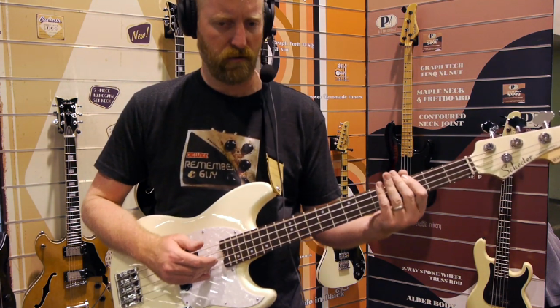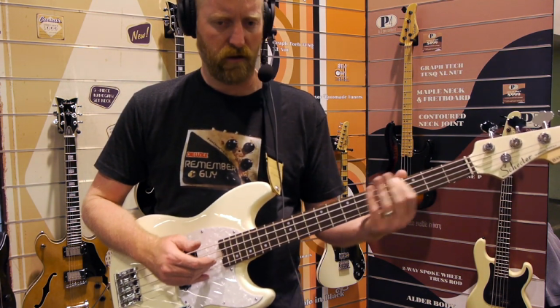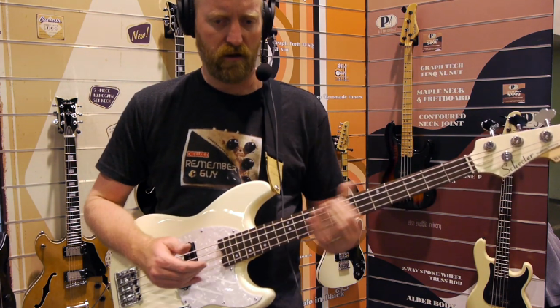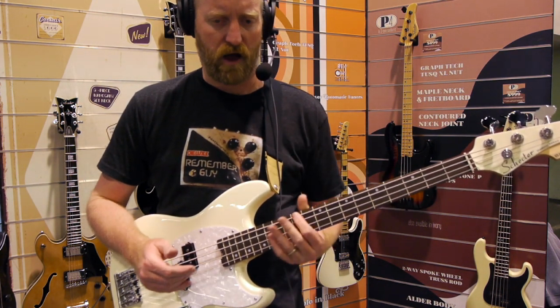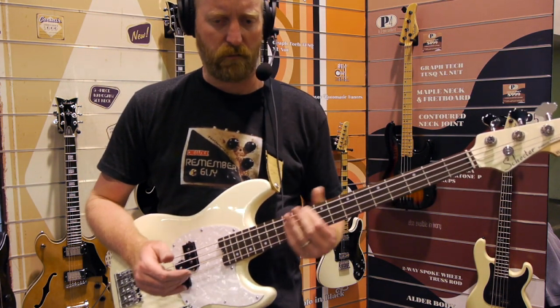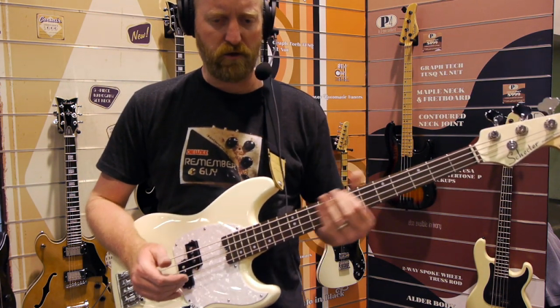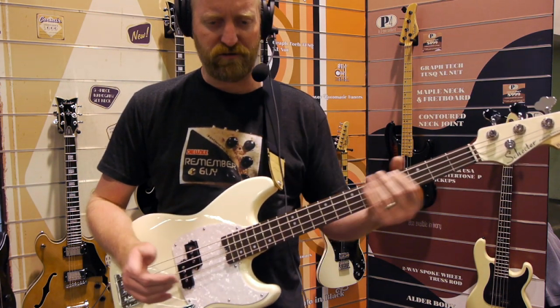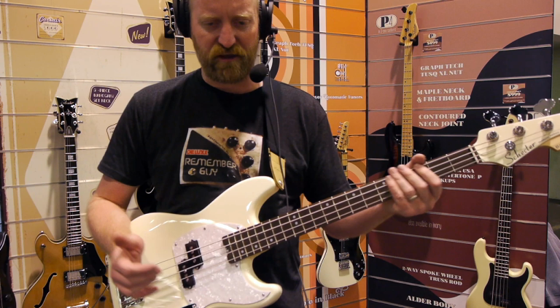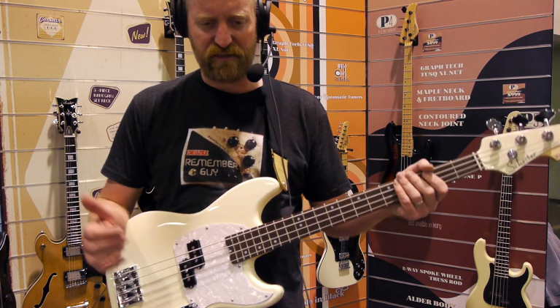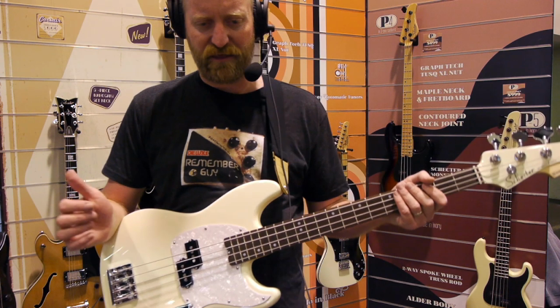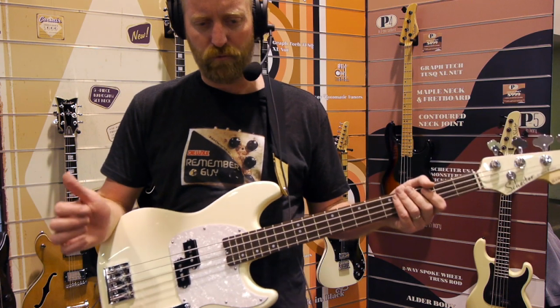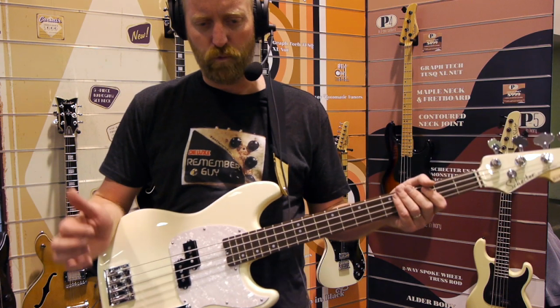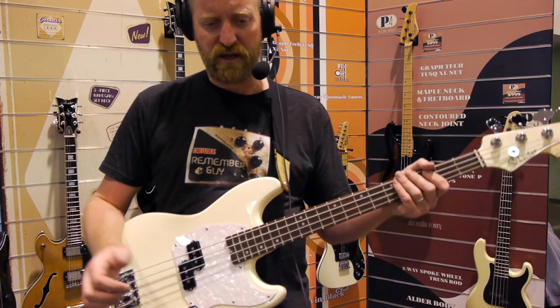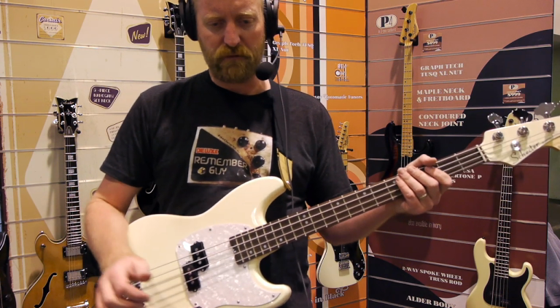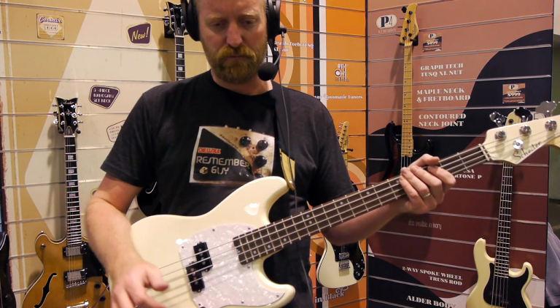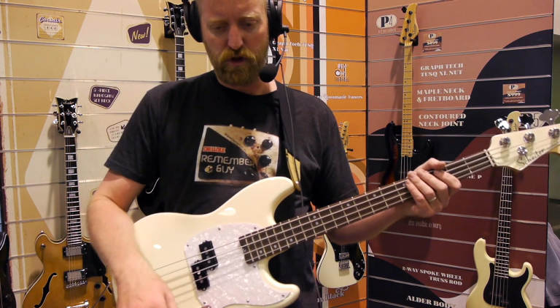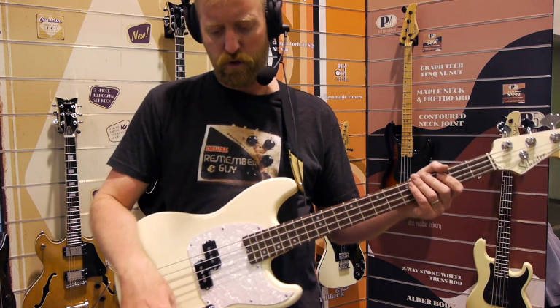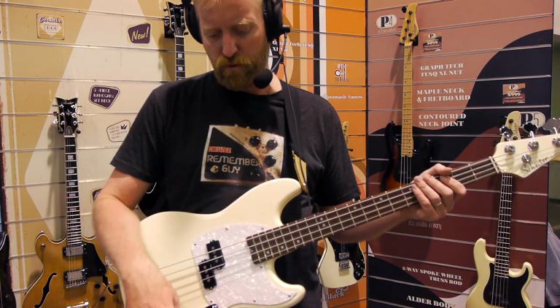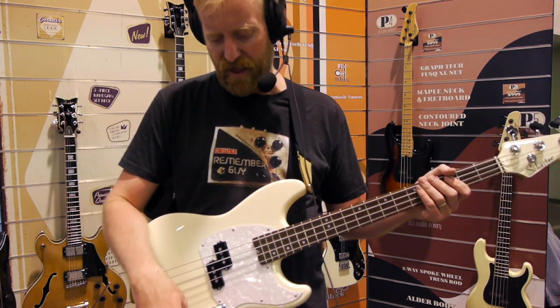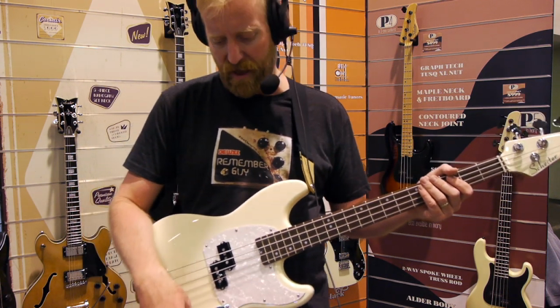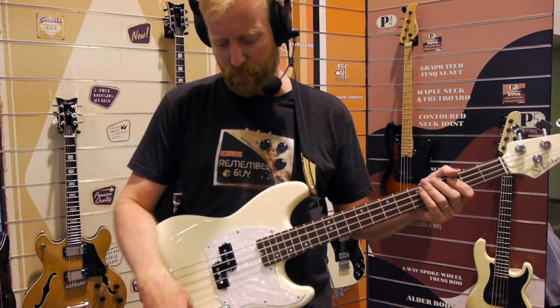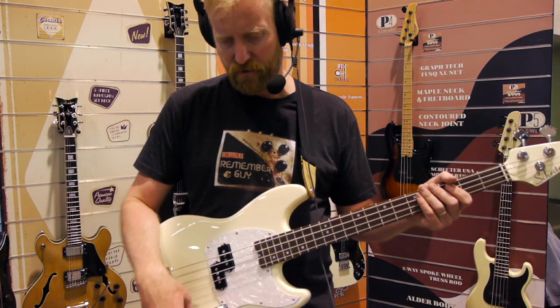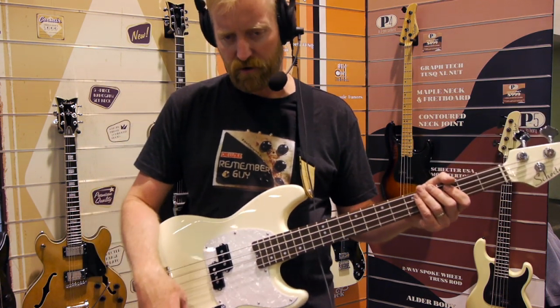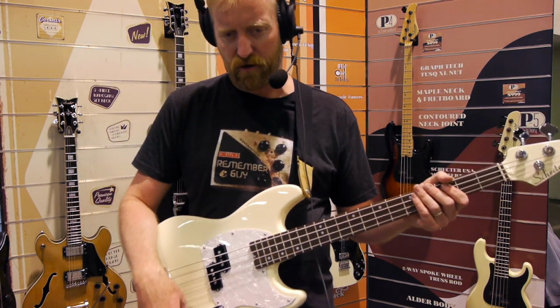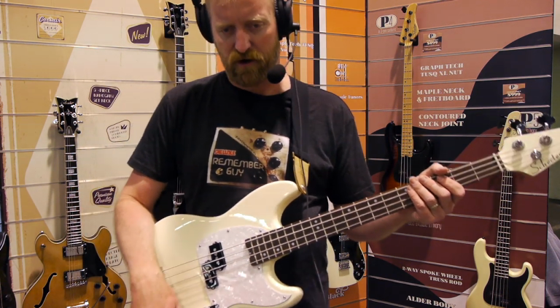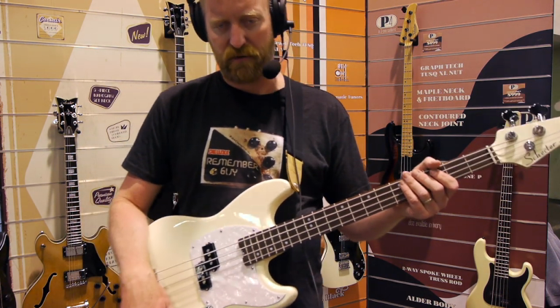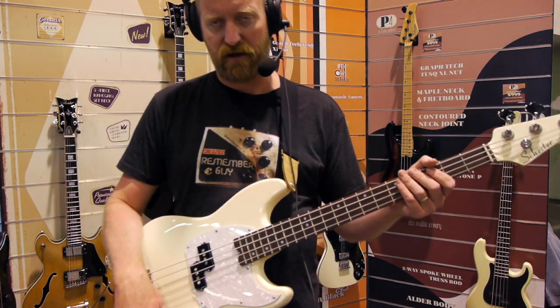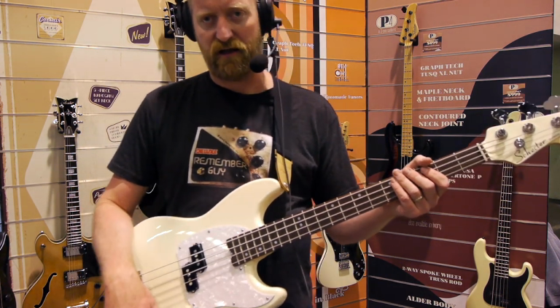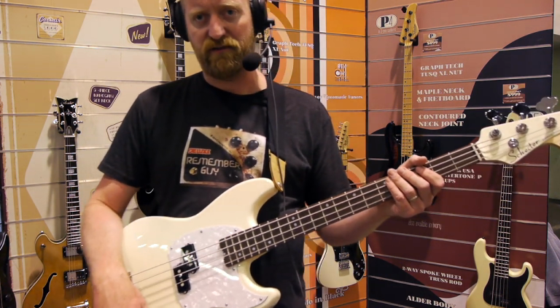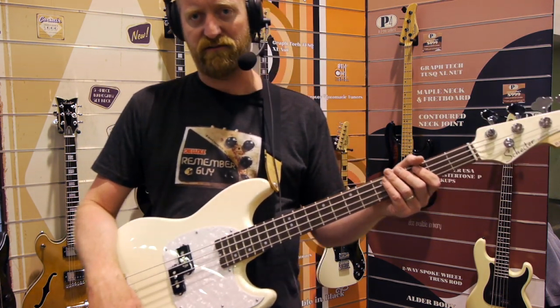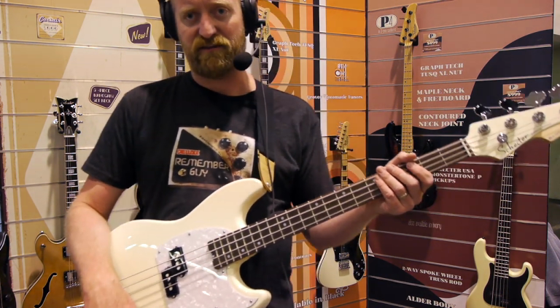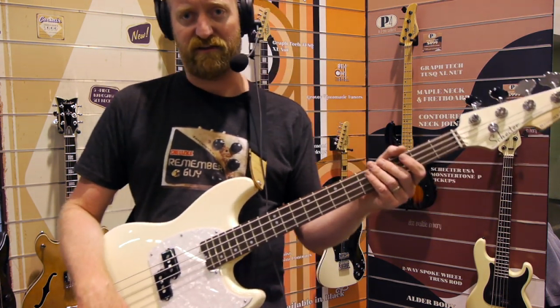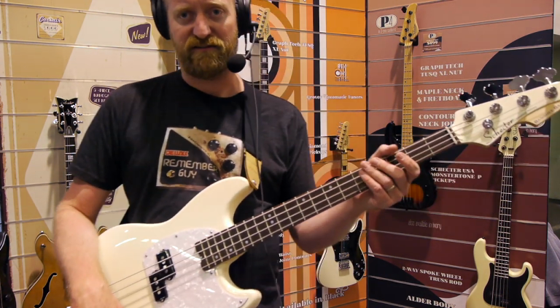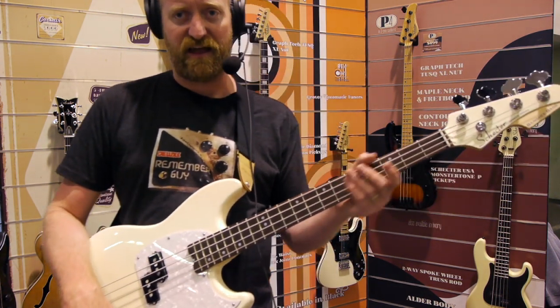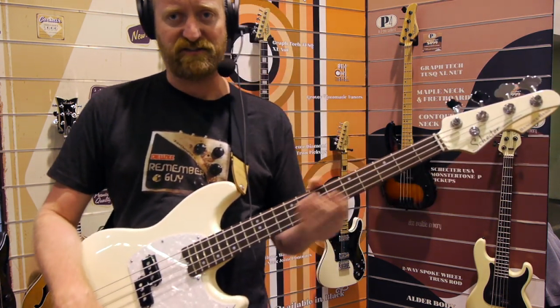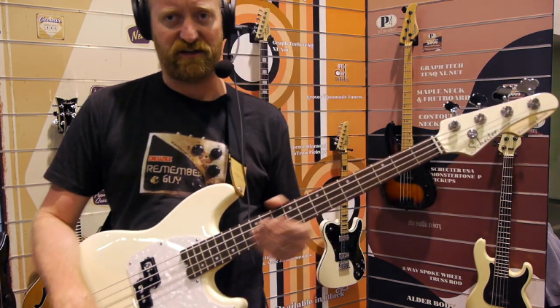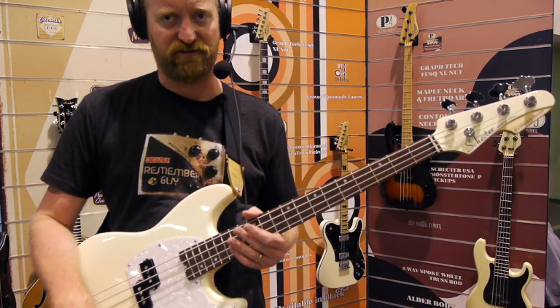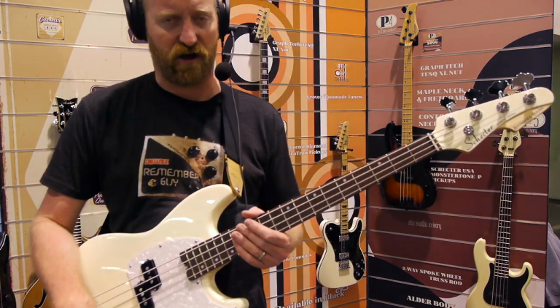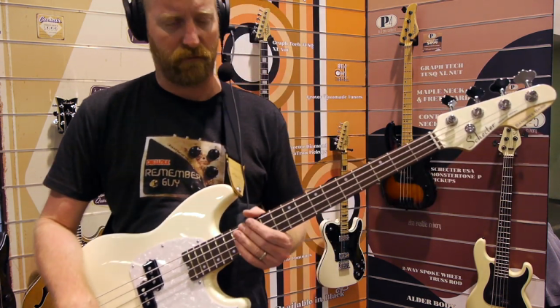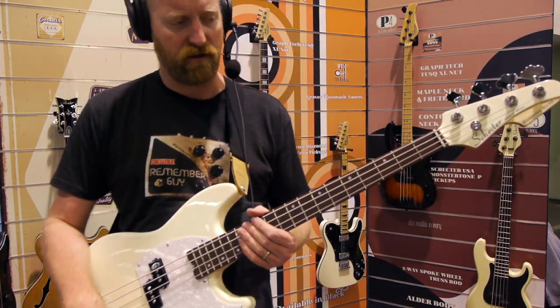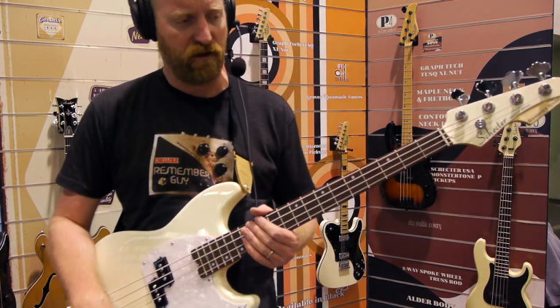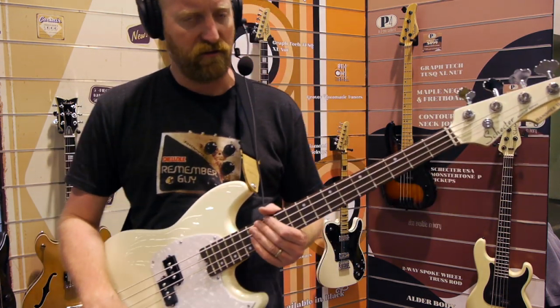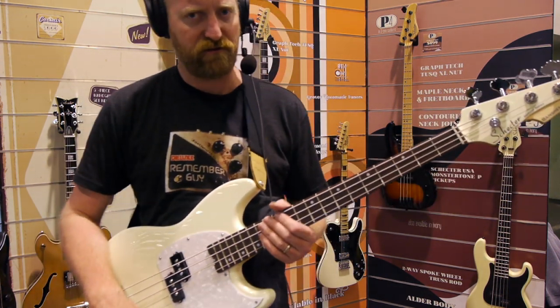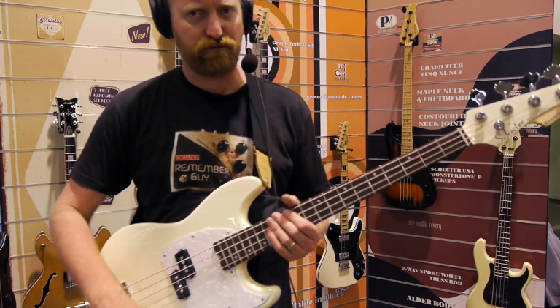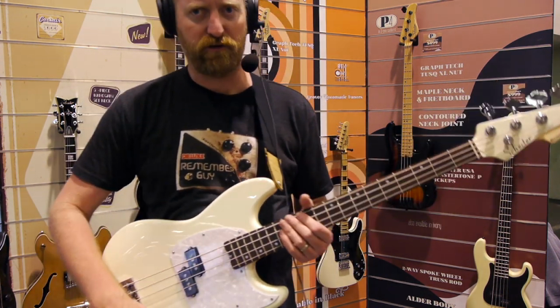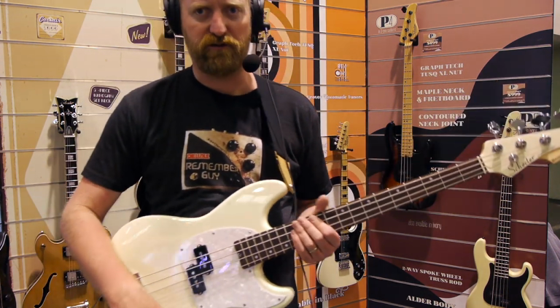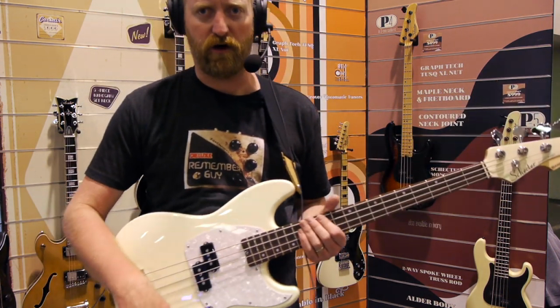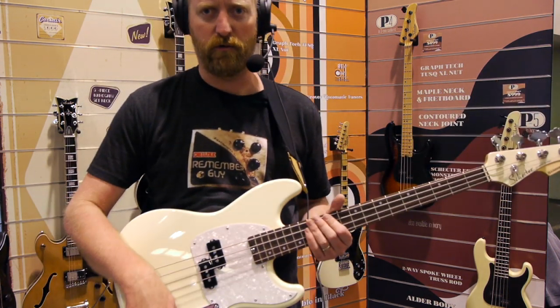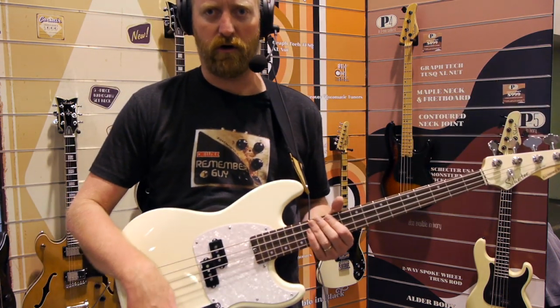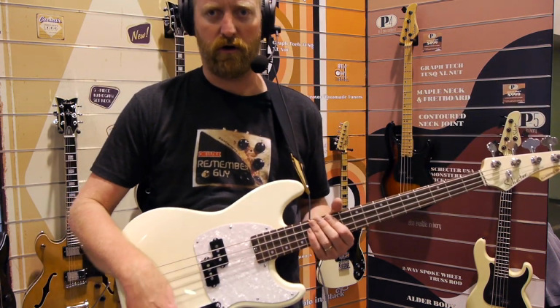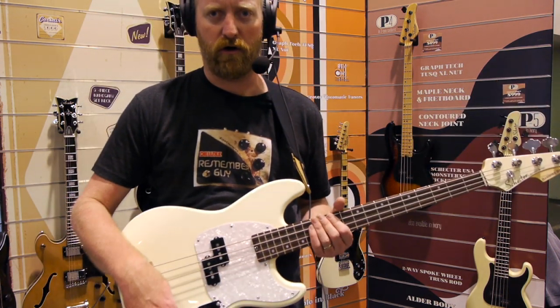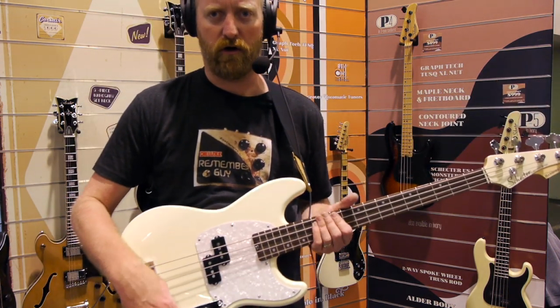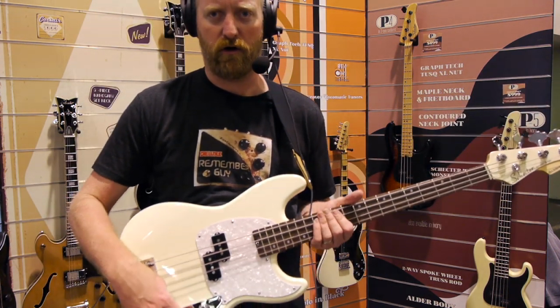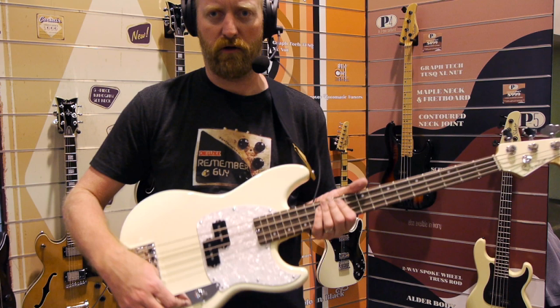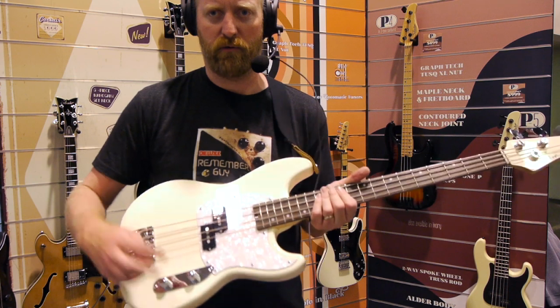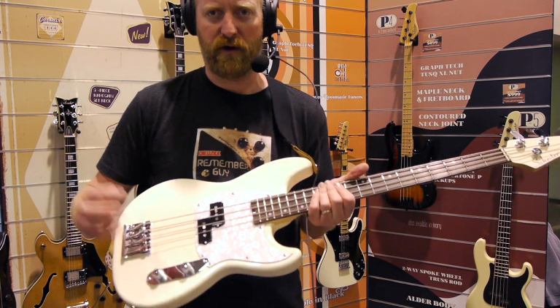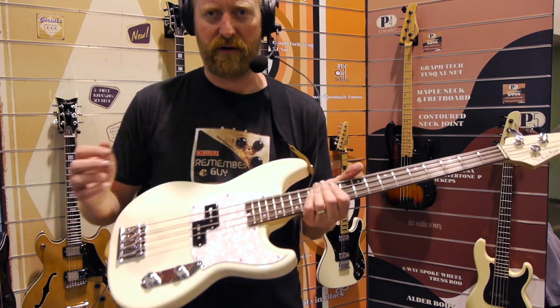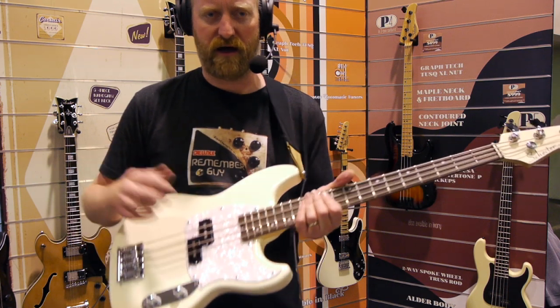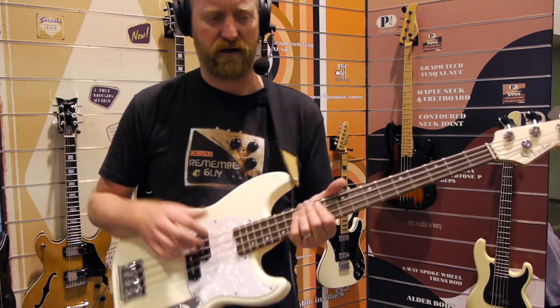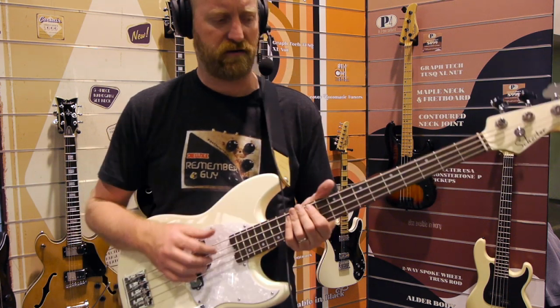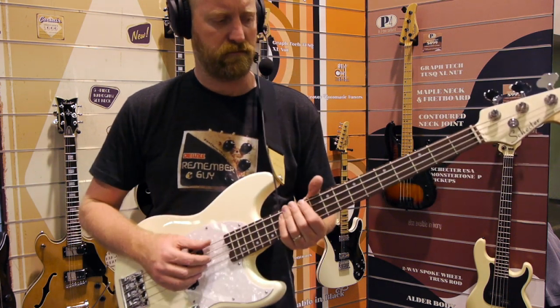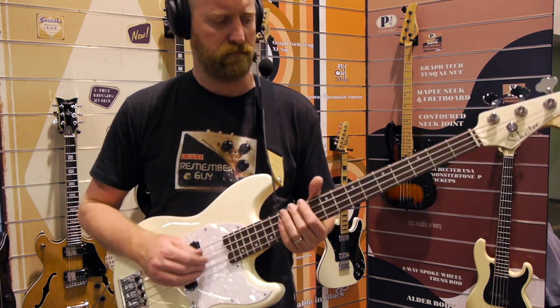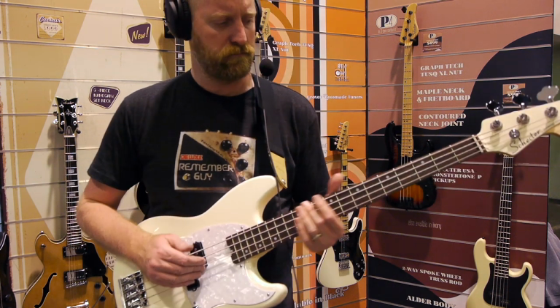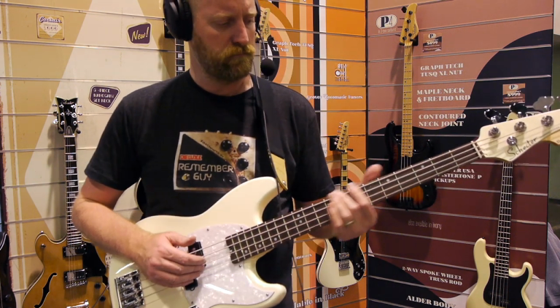I'm using the woody blue amp on my Line 6 HX Stomp. Let's roll the tone all the way back.